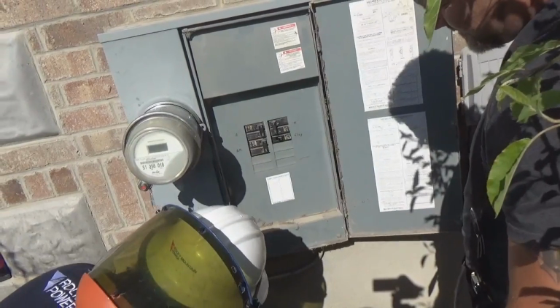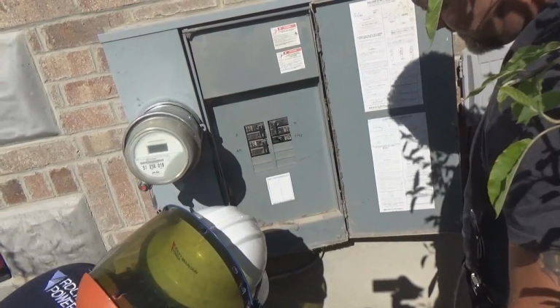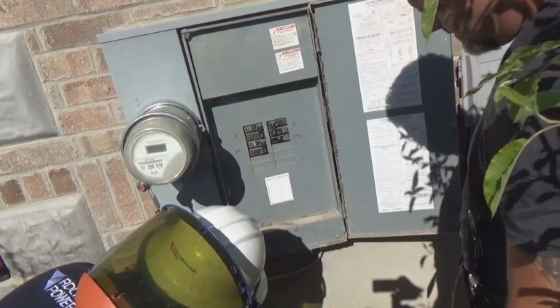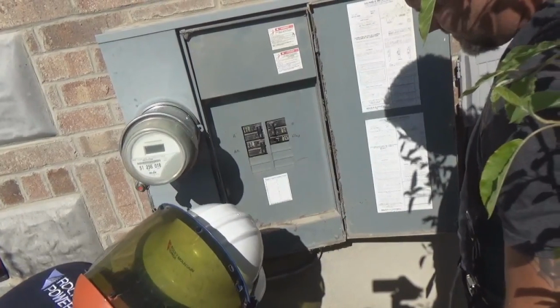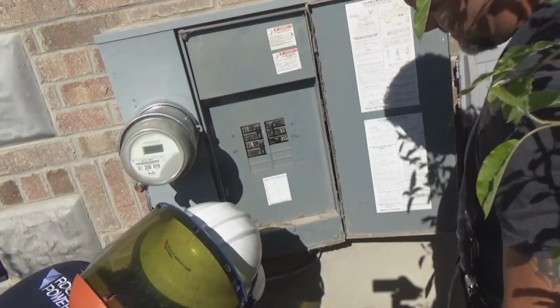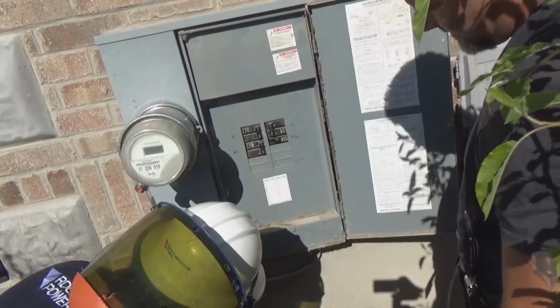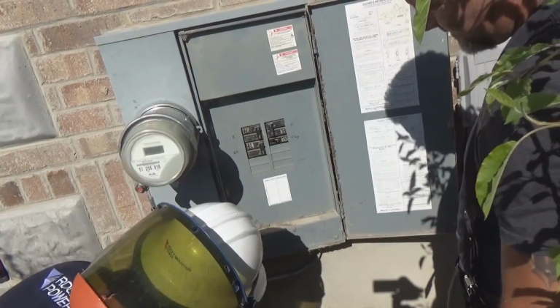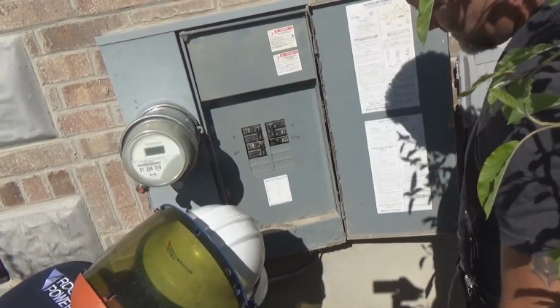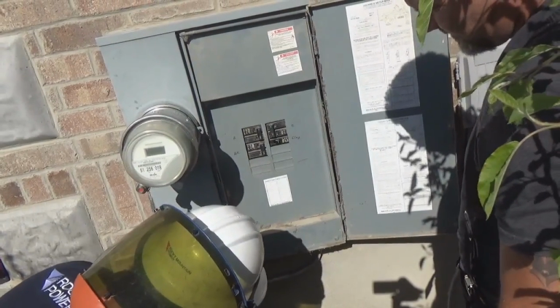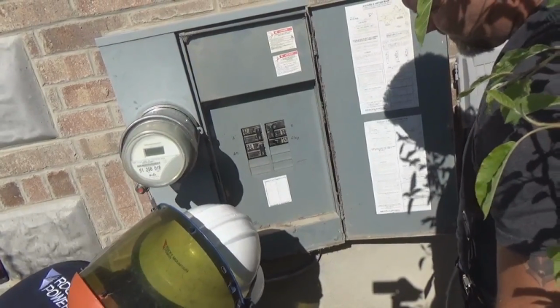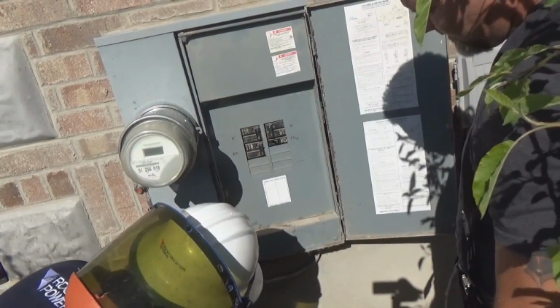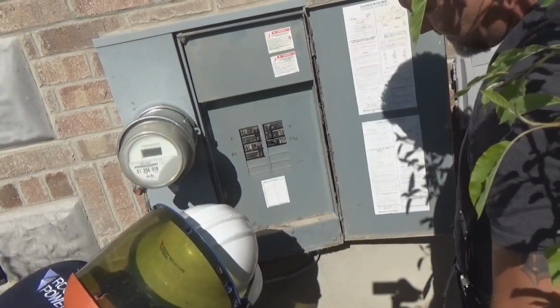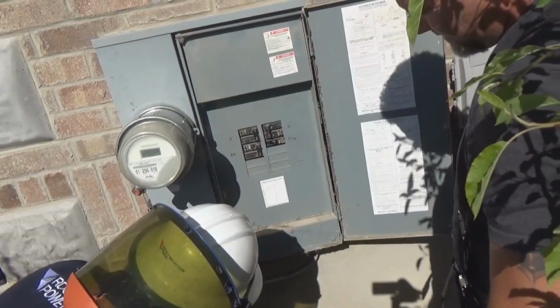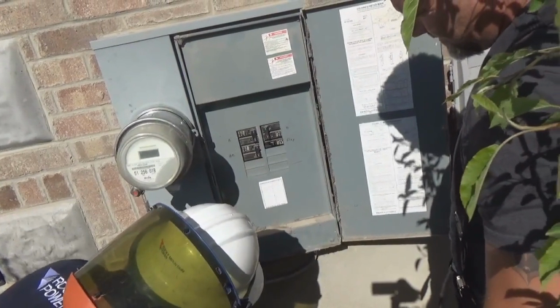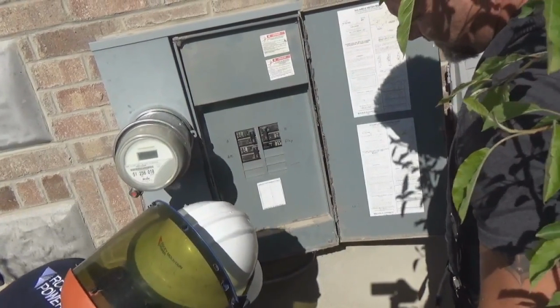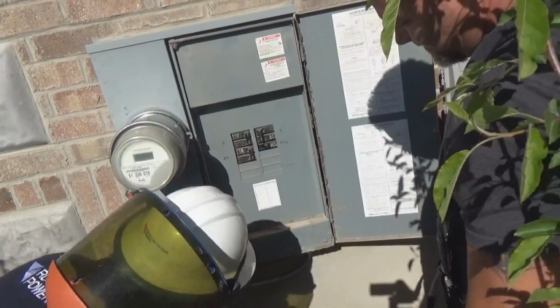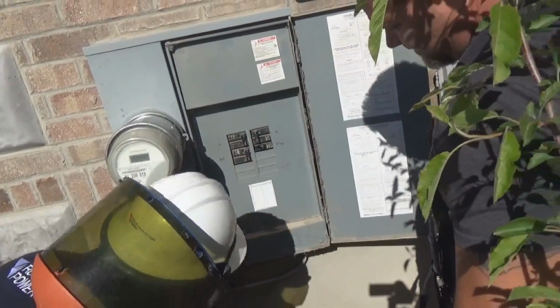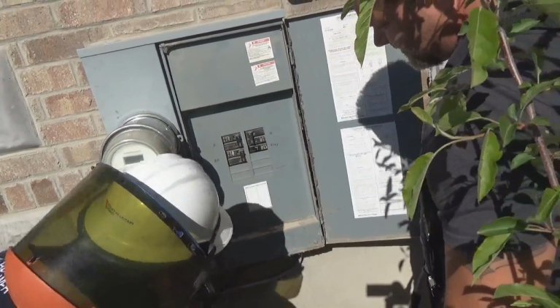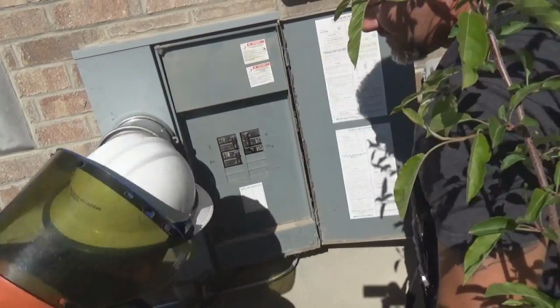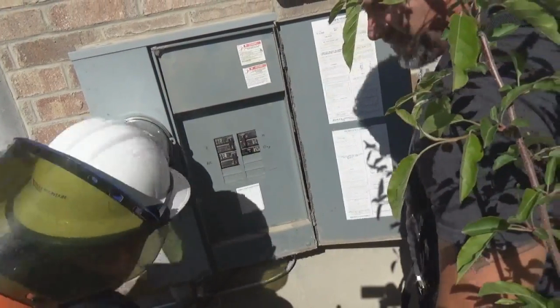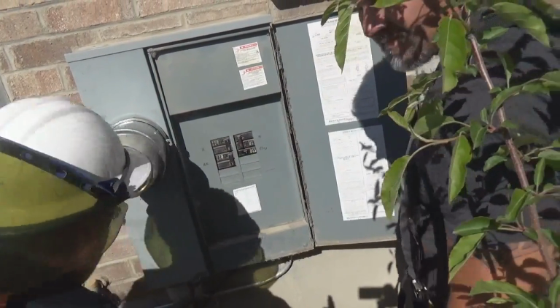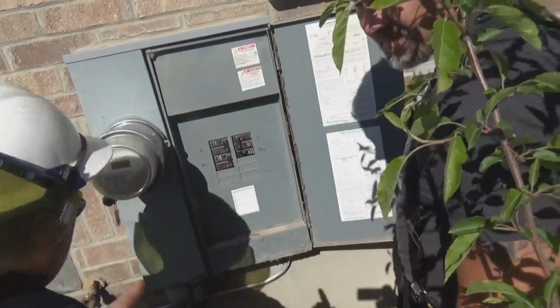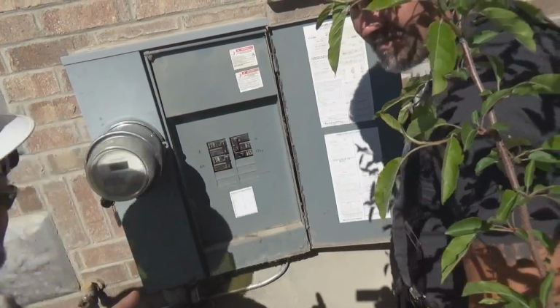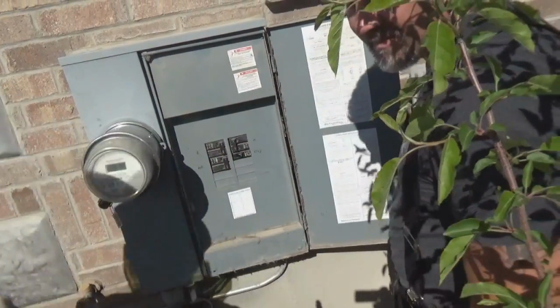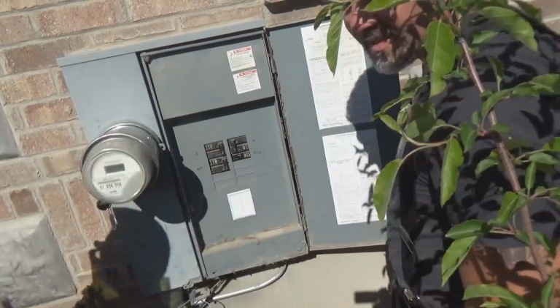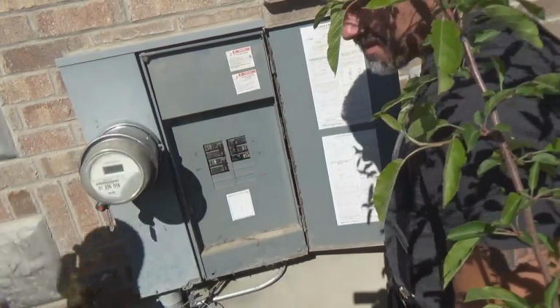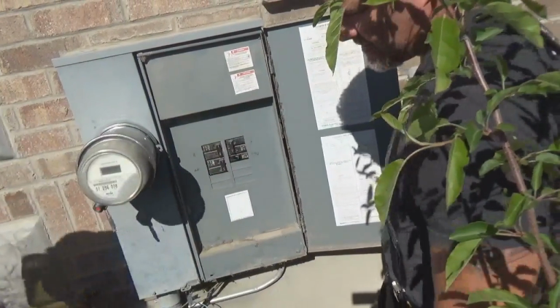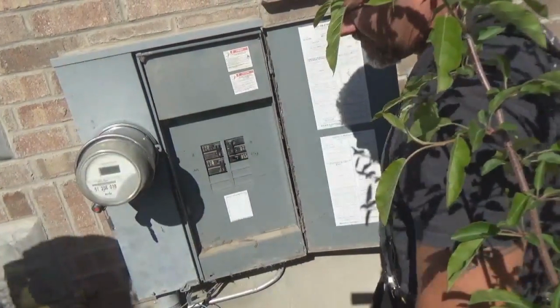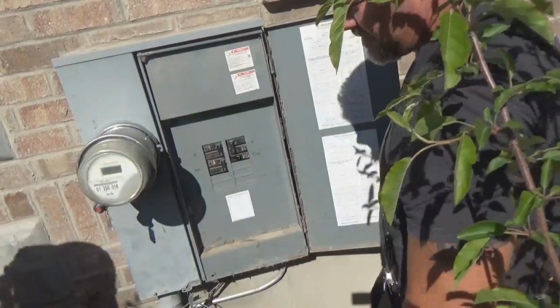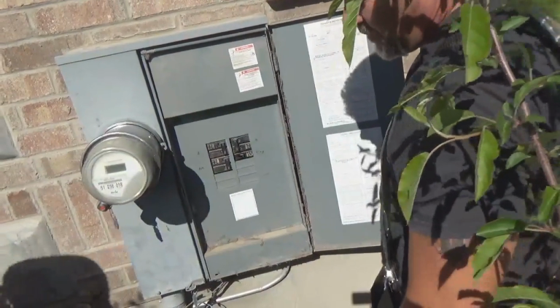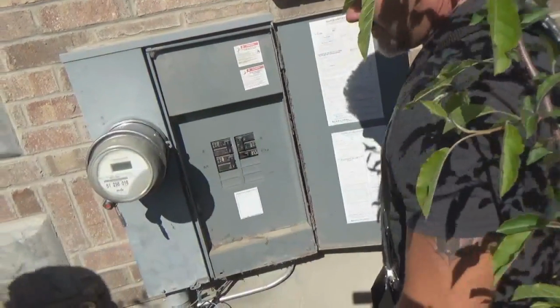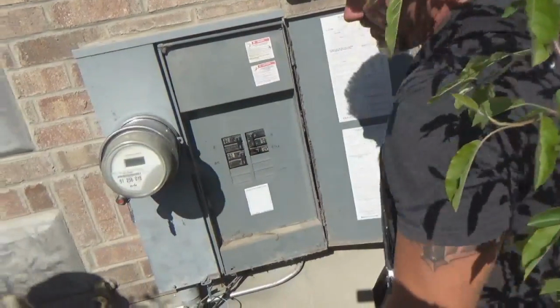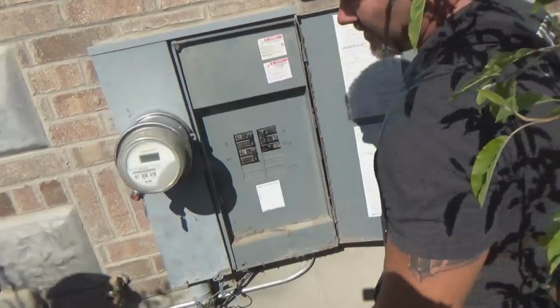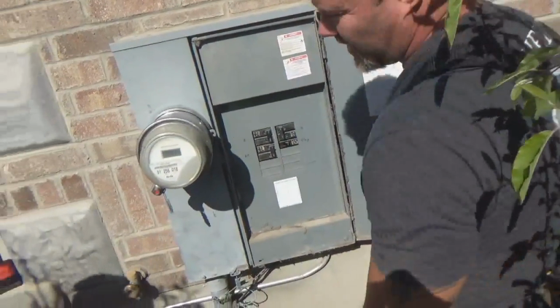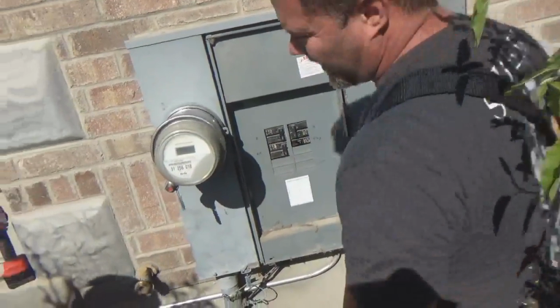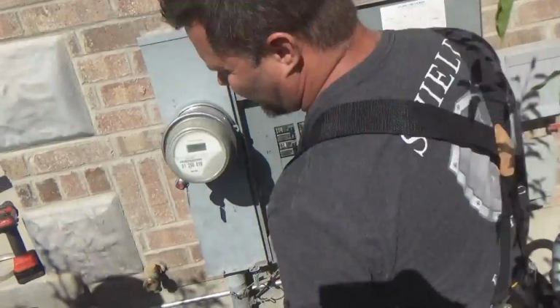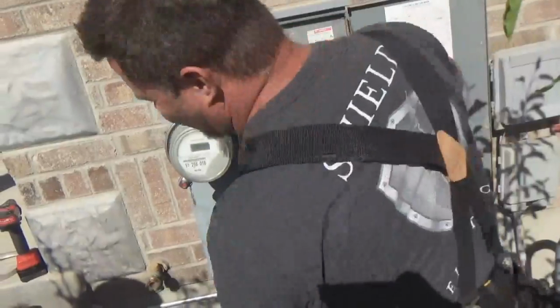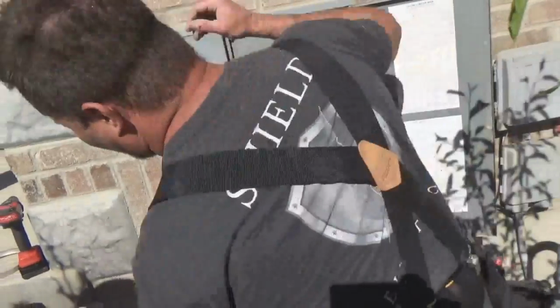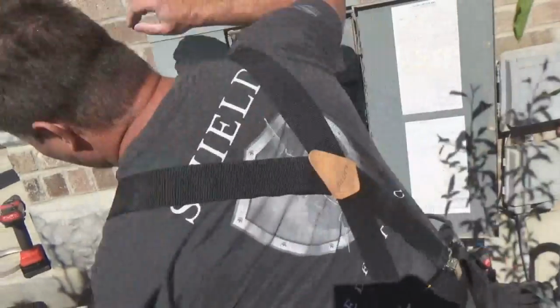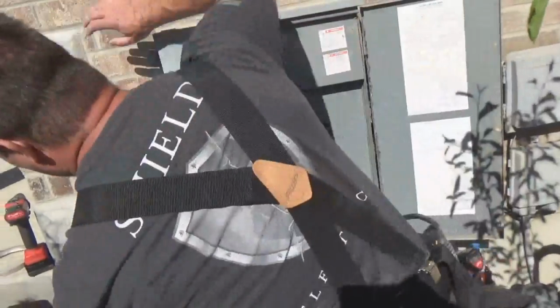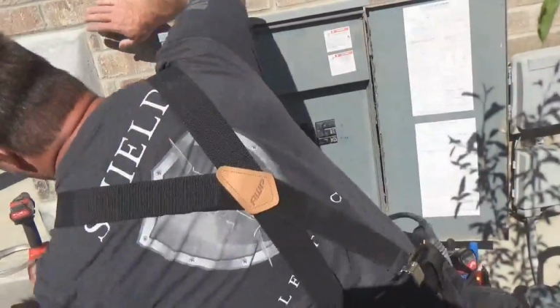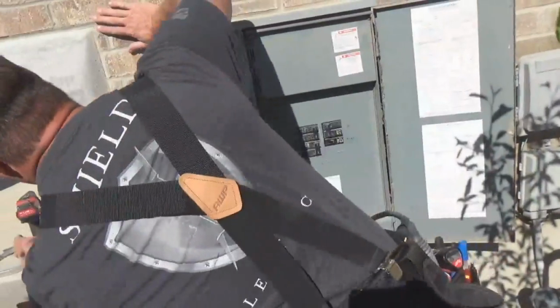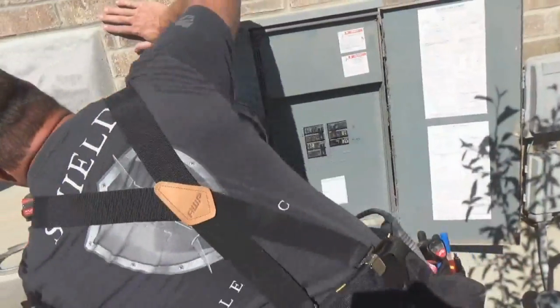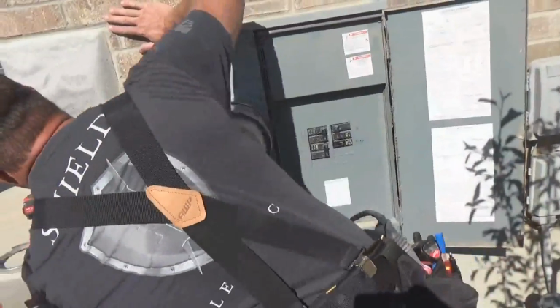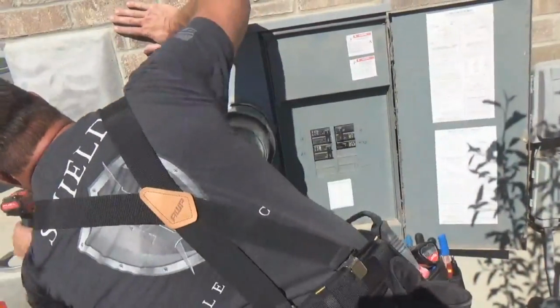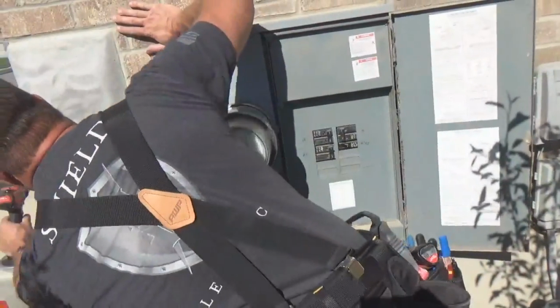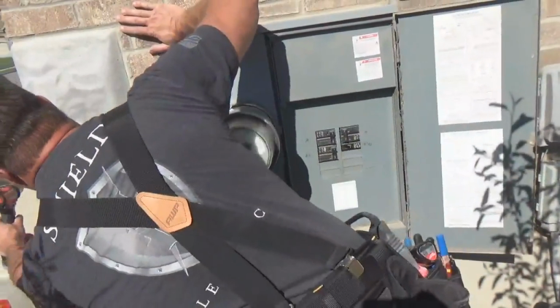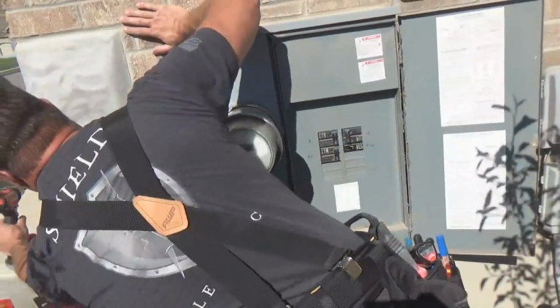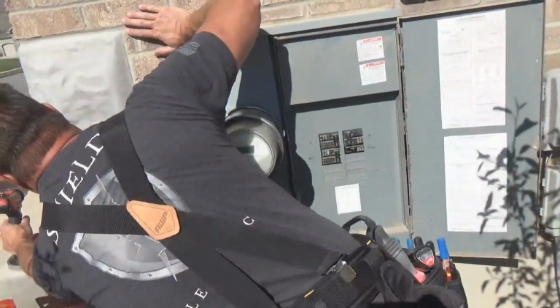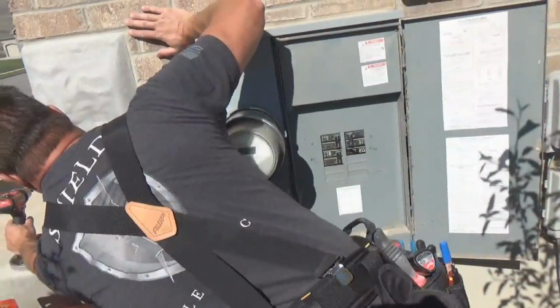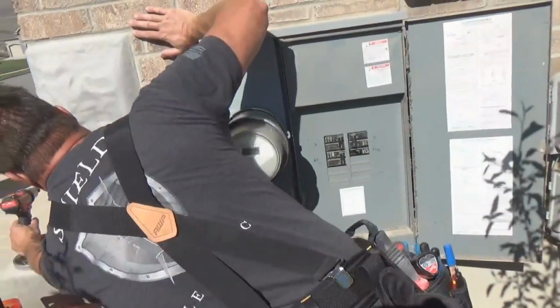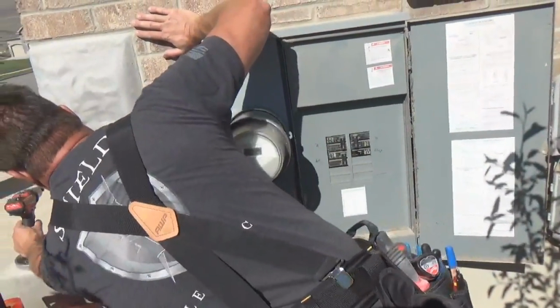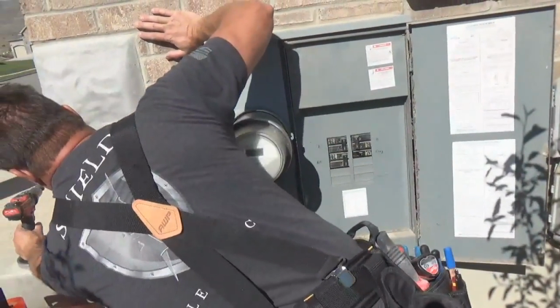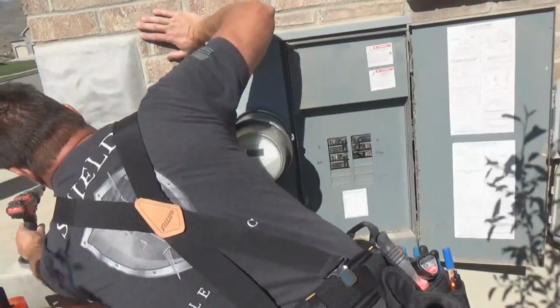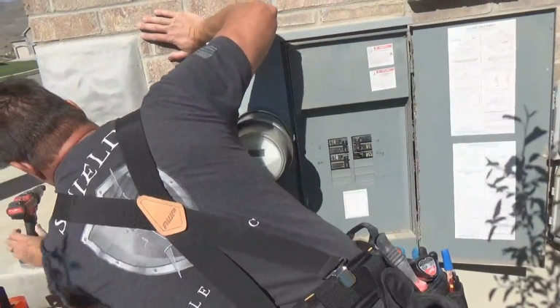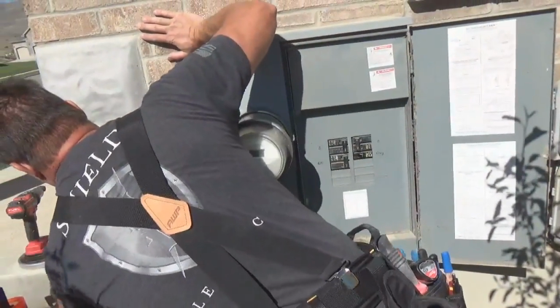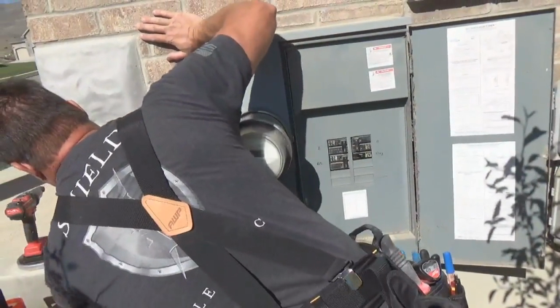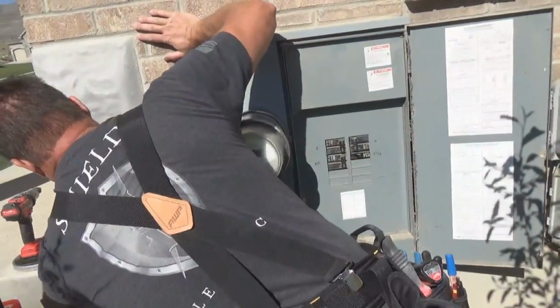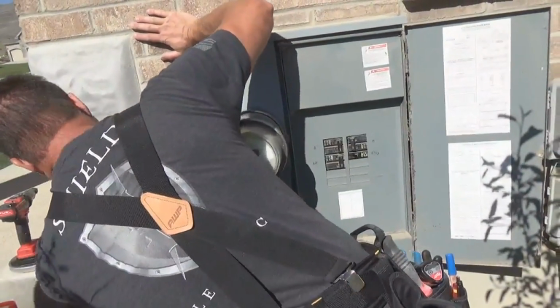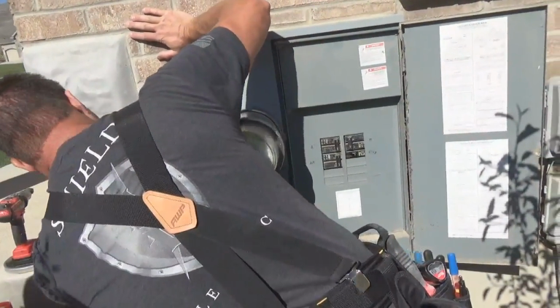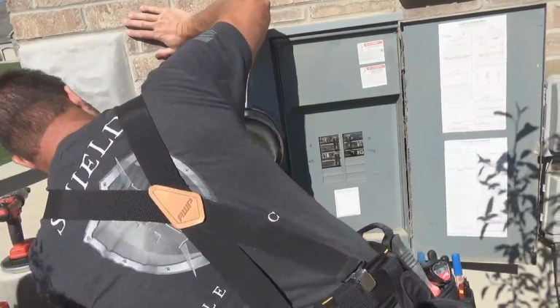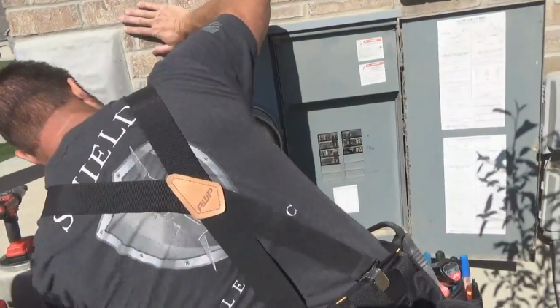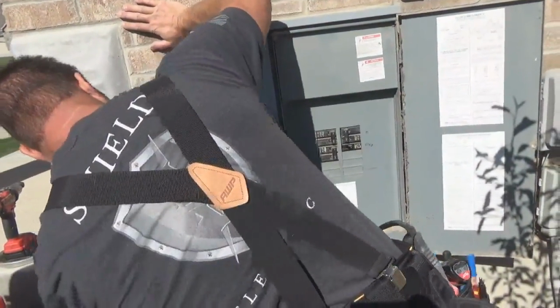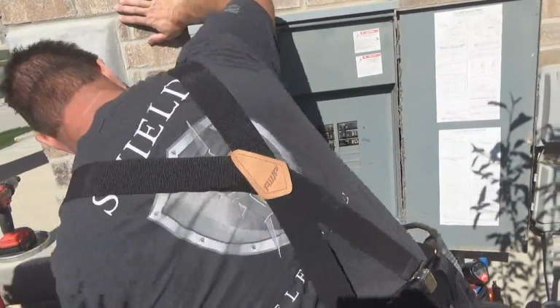I should probably get a lock on my side — the breaker — so that's always a good thing, so the kids don't get shocked or something.